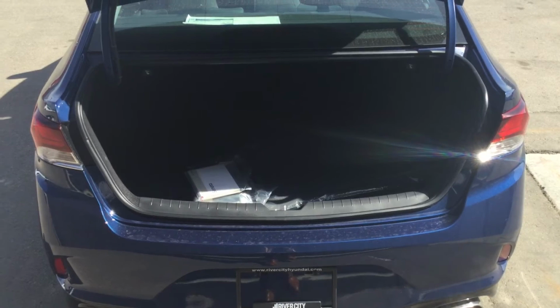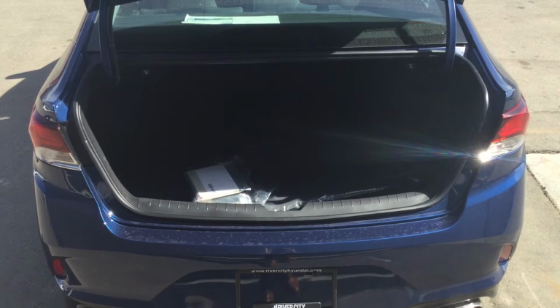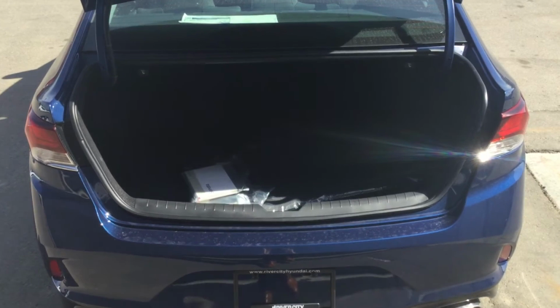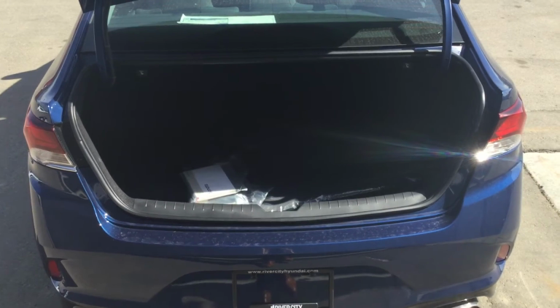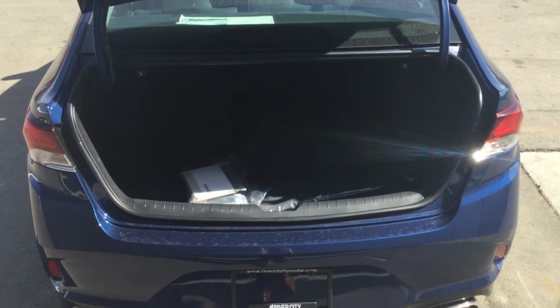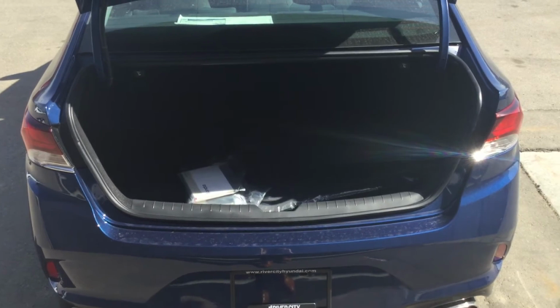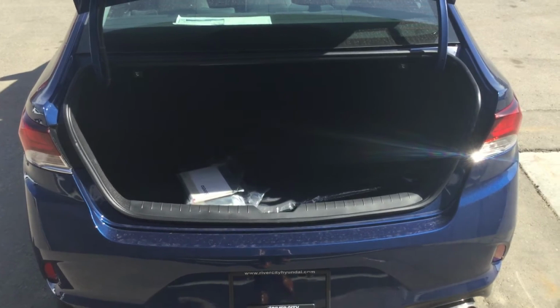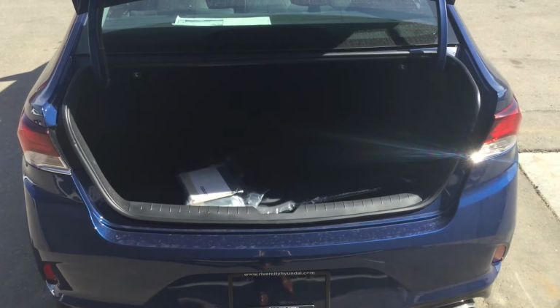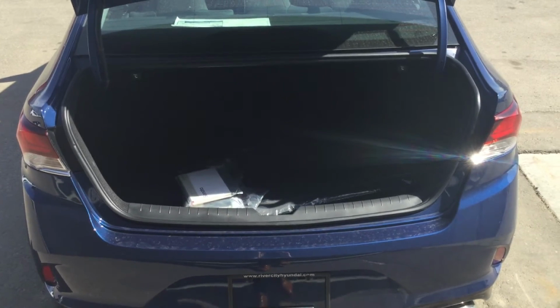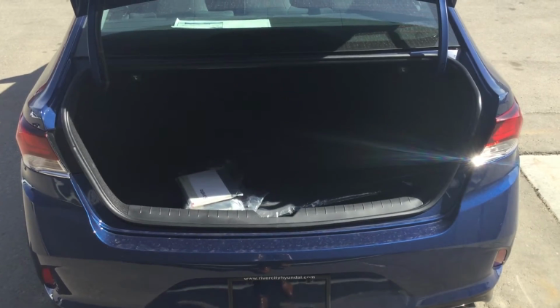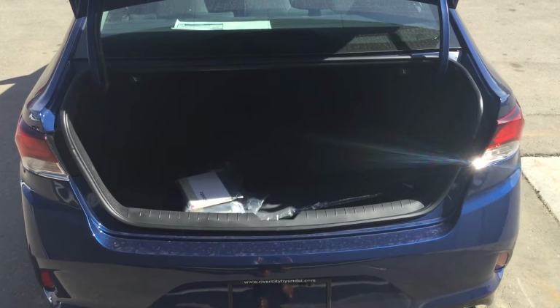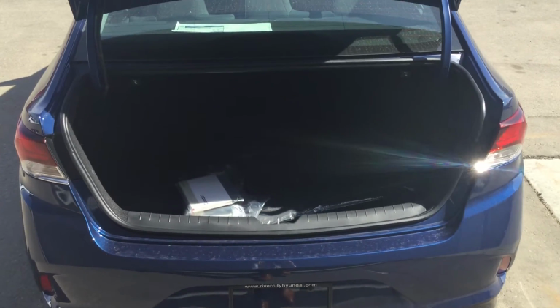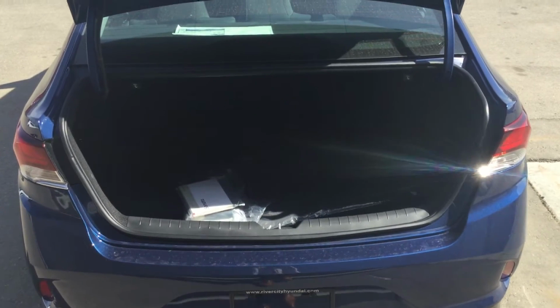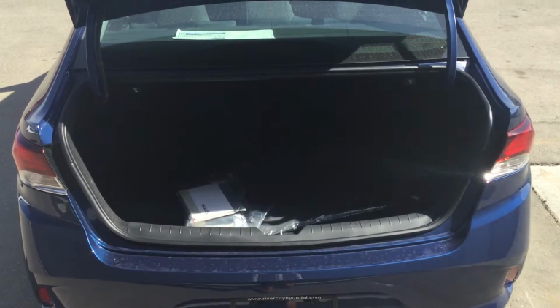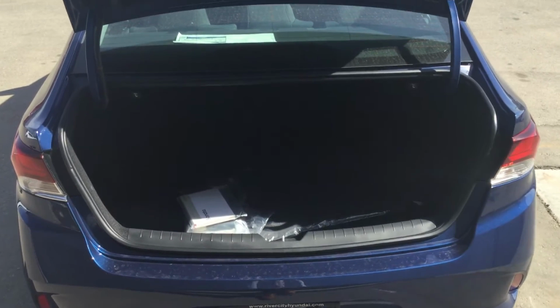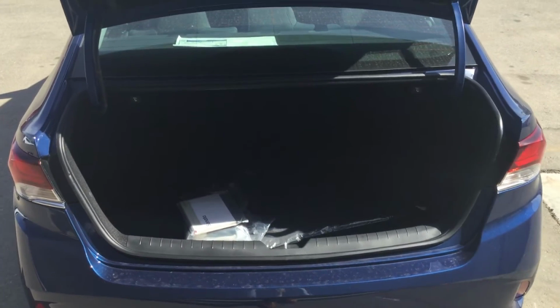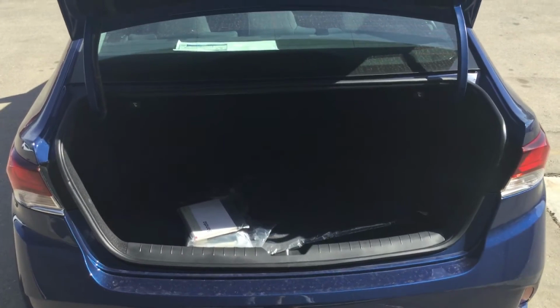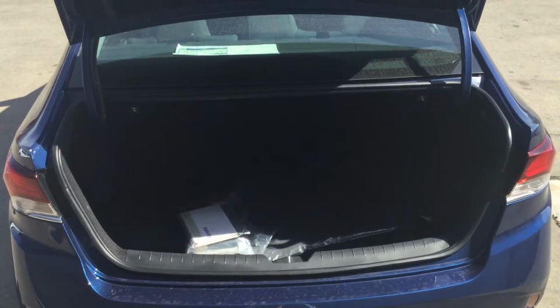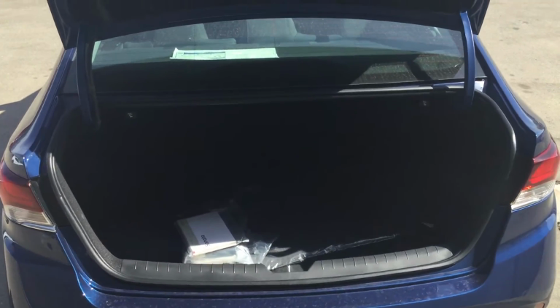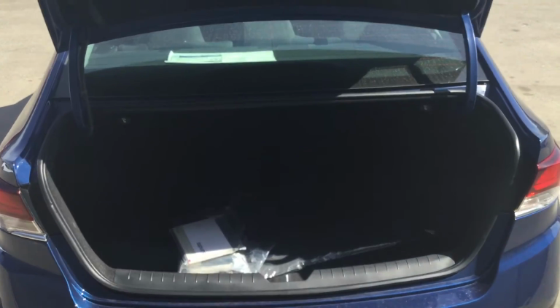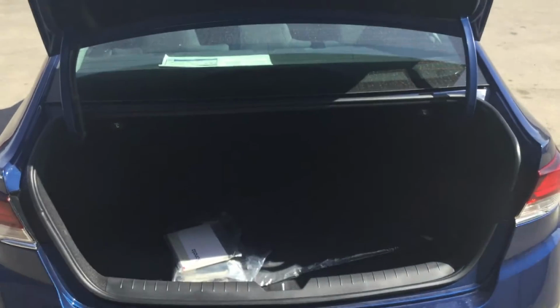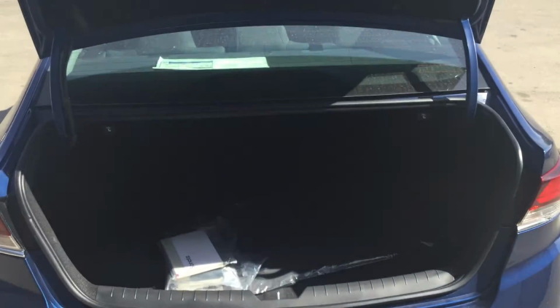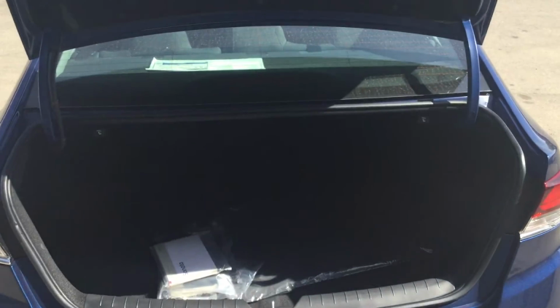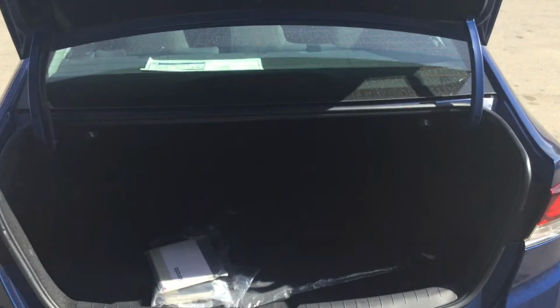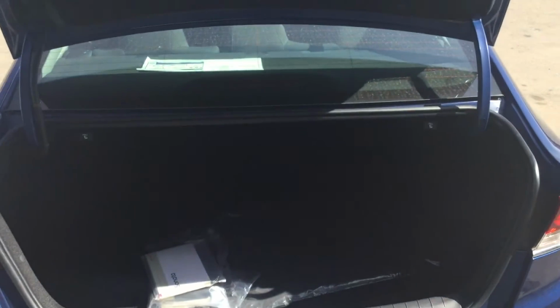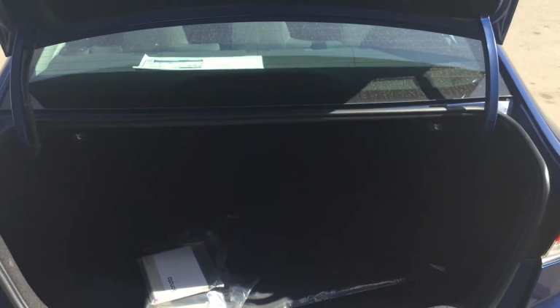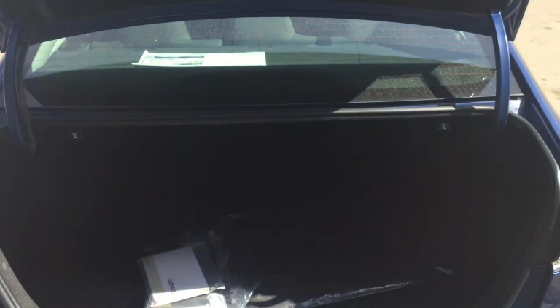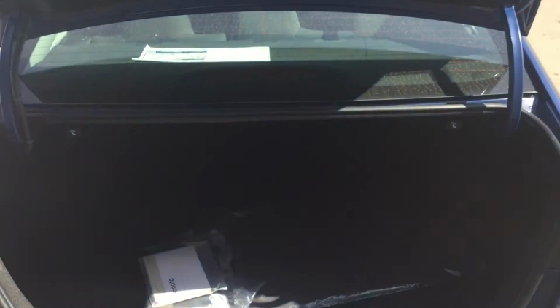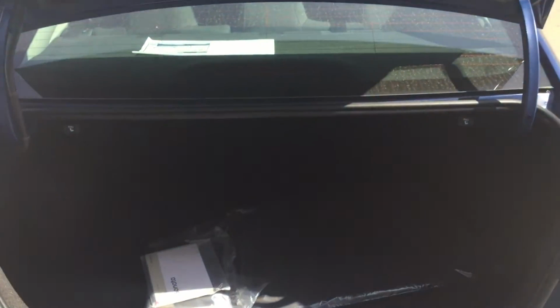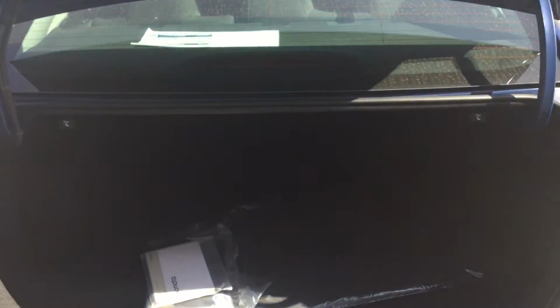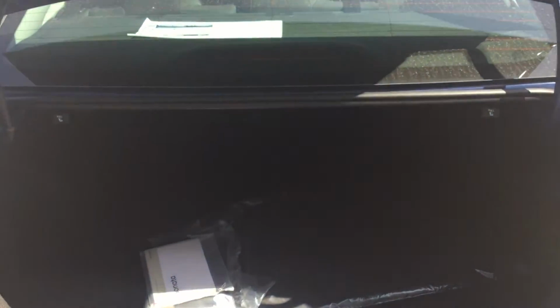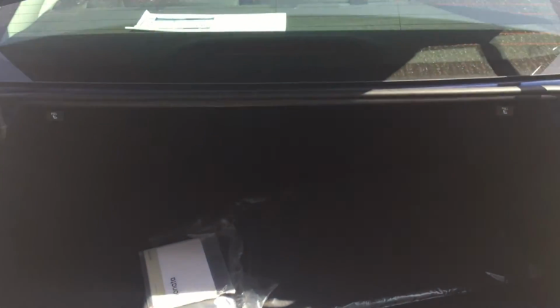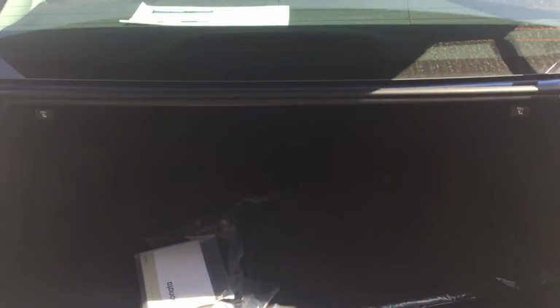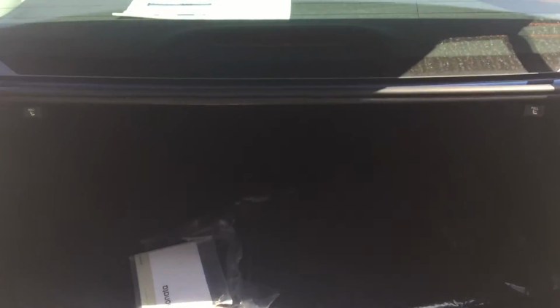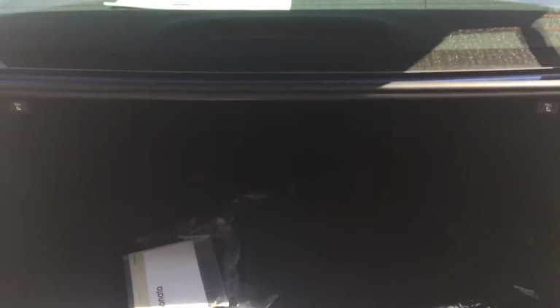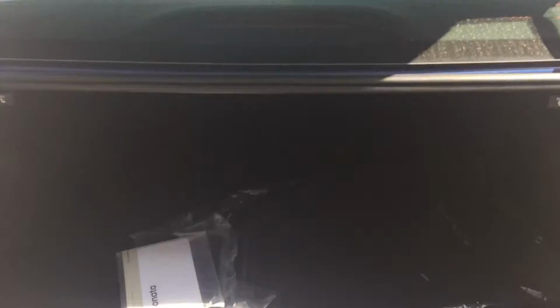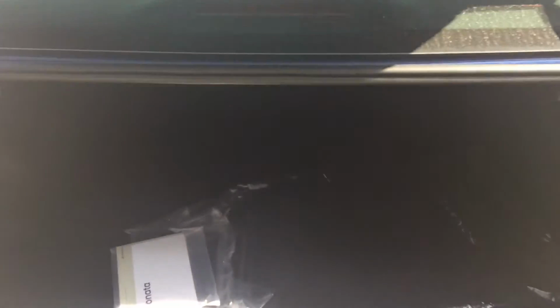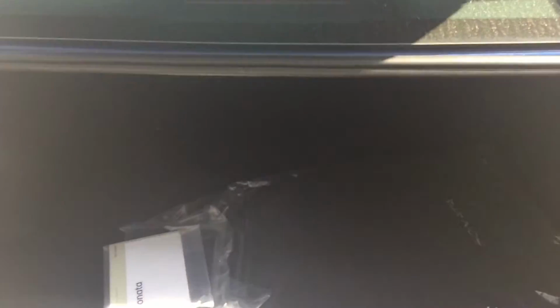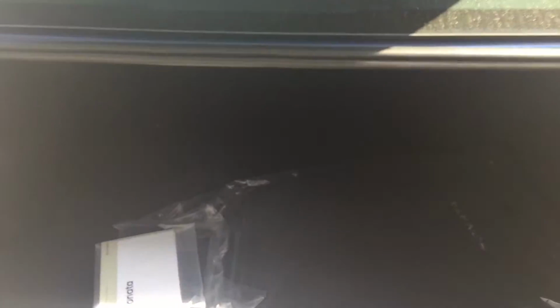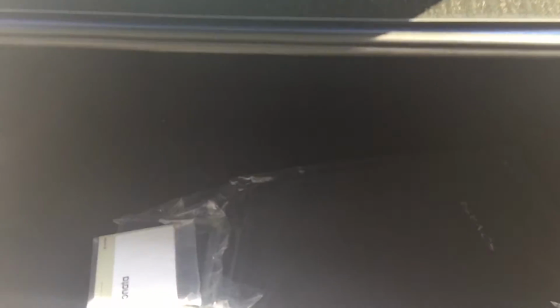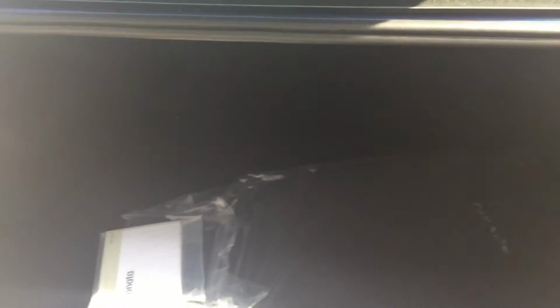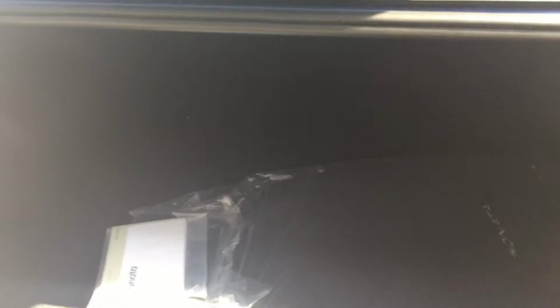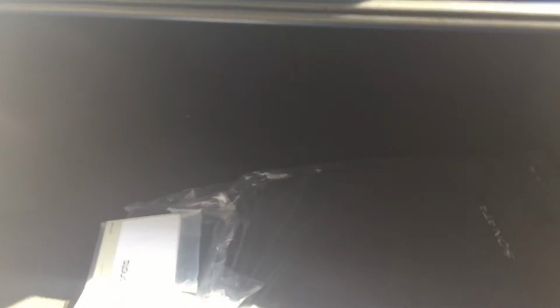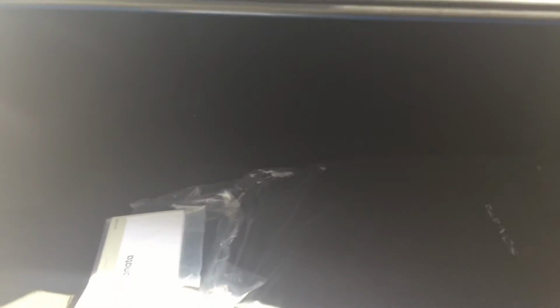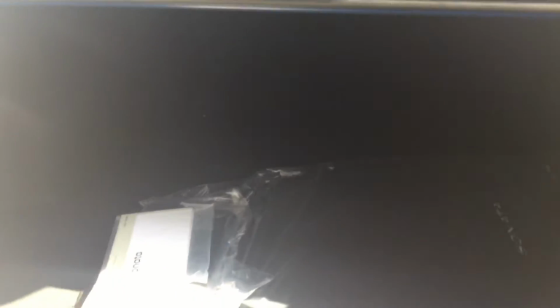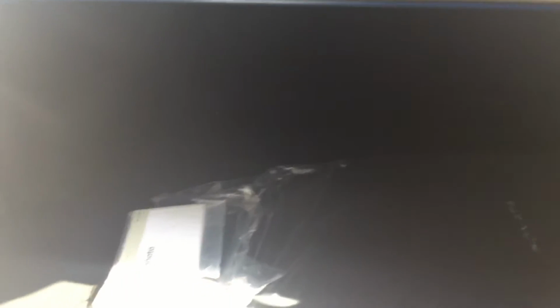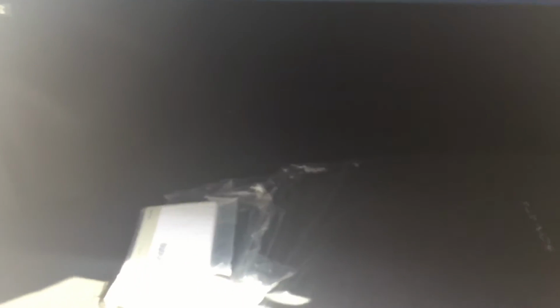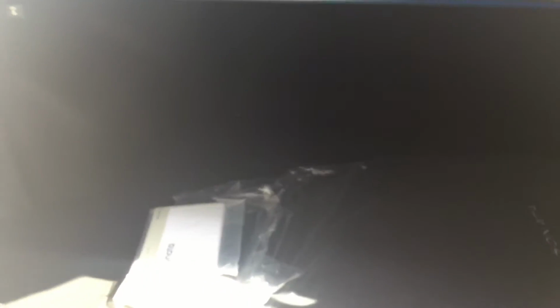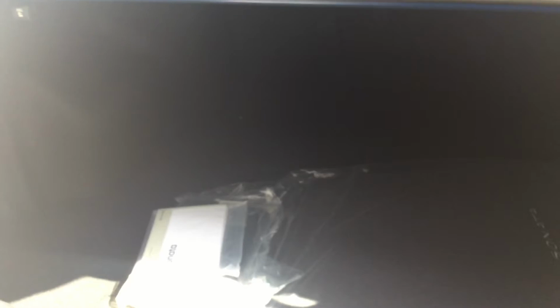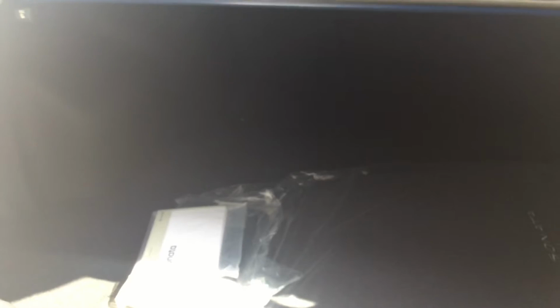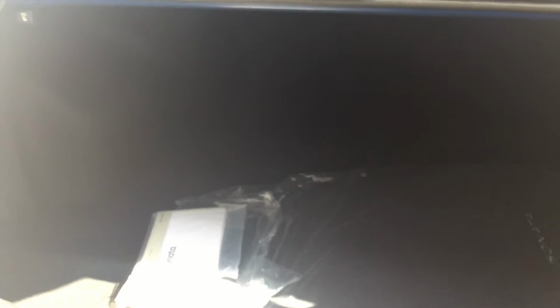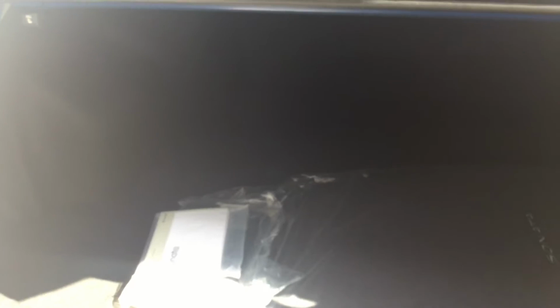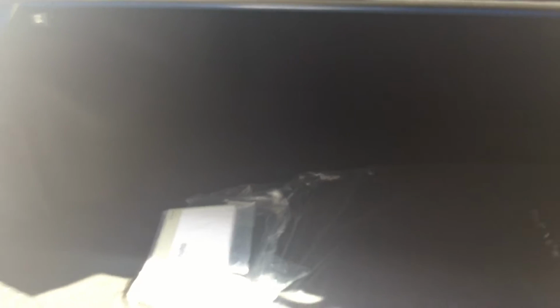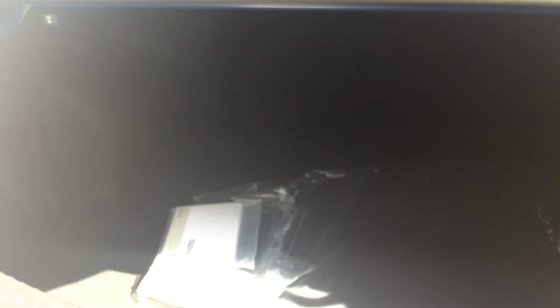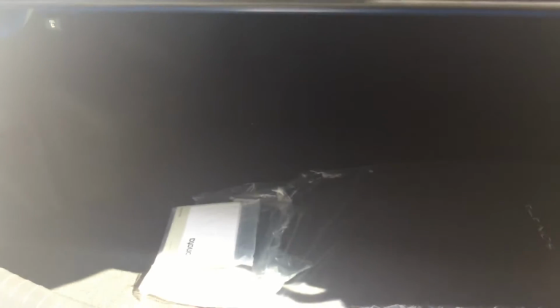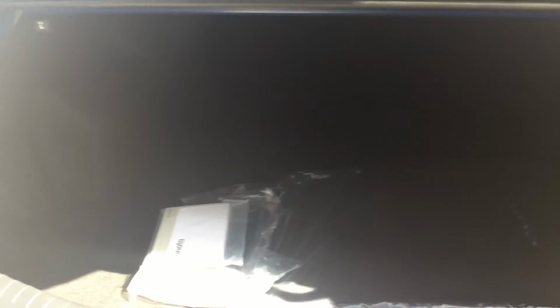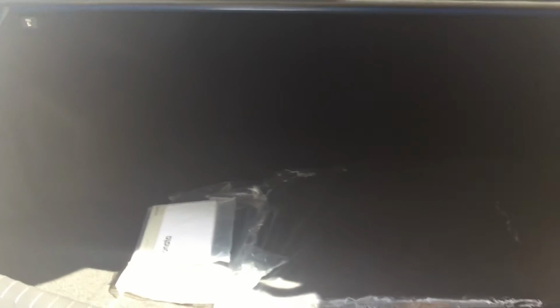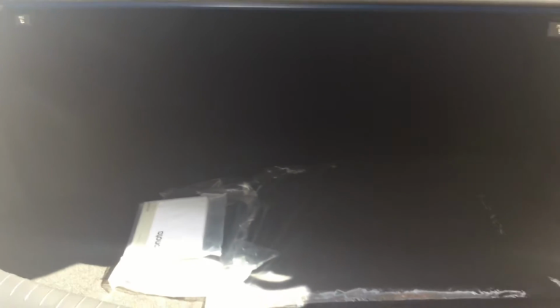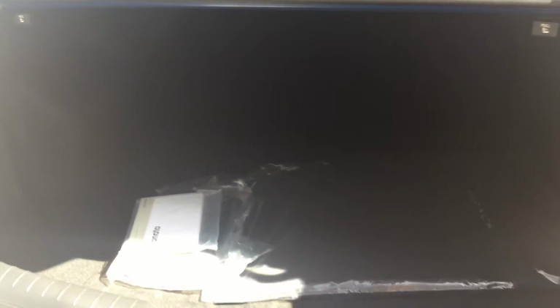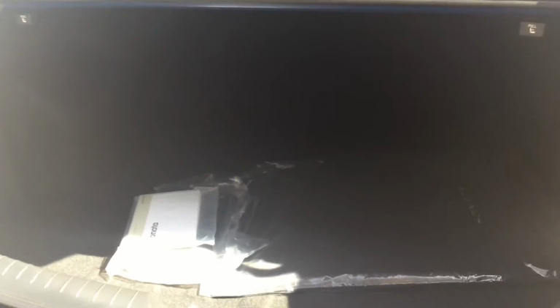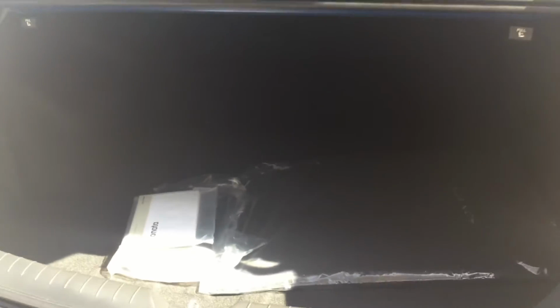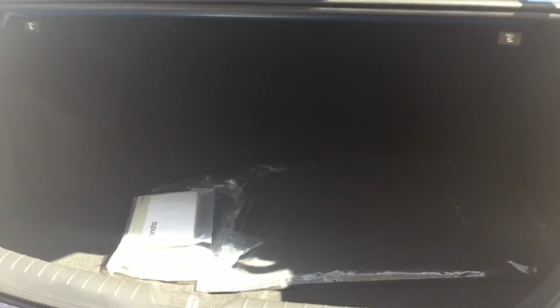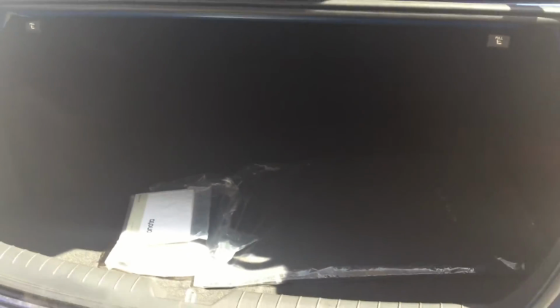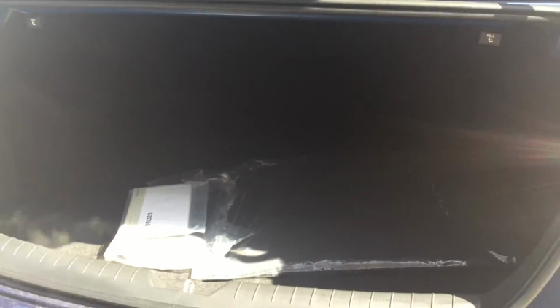Looking at it from the back, you definitely see the spacious trunk of the Sonata to fit all your grocery stuff, everything you need.